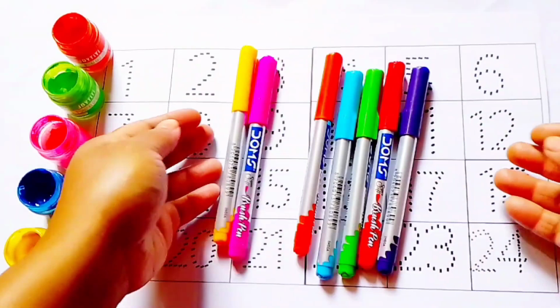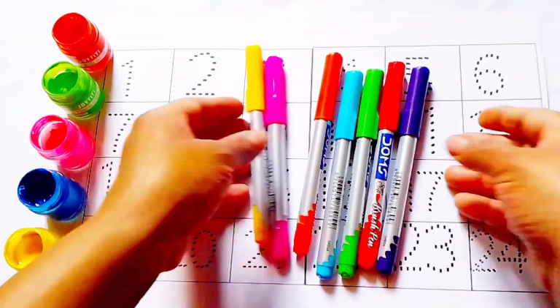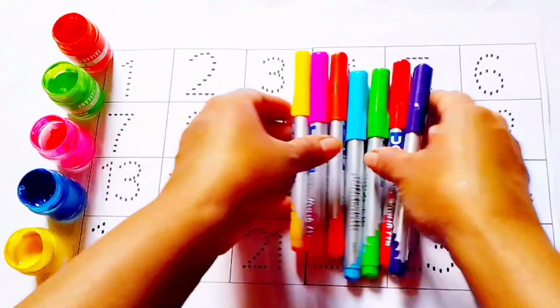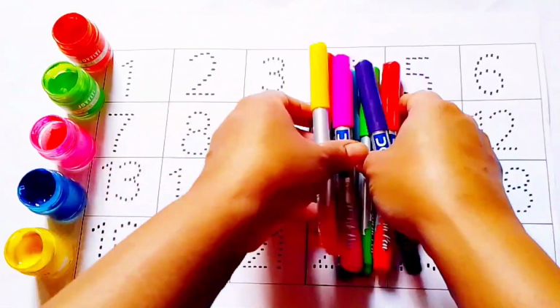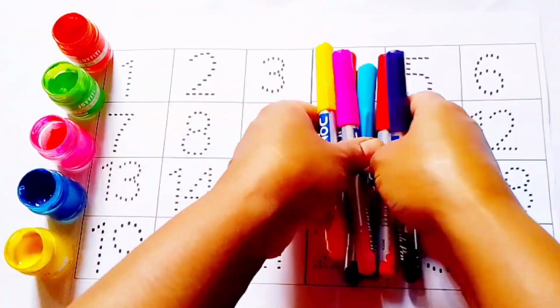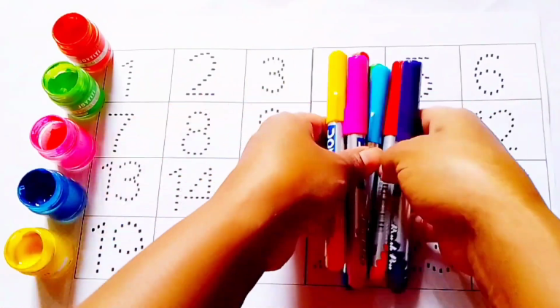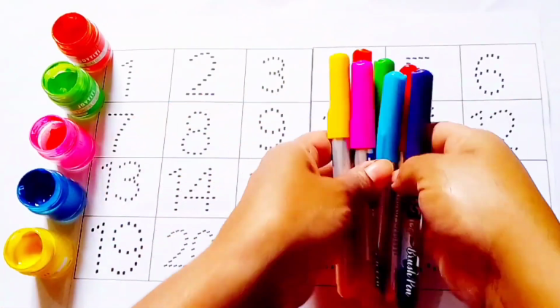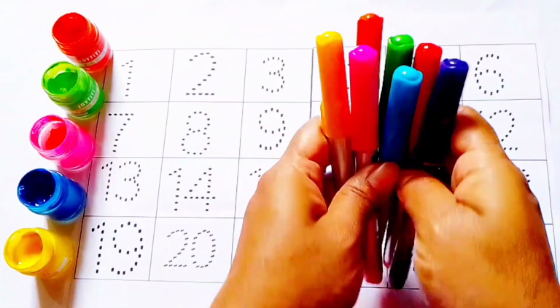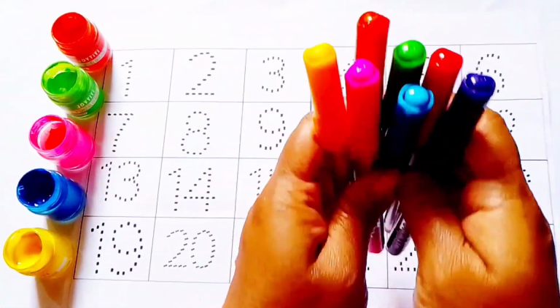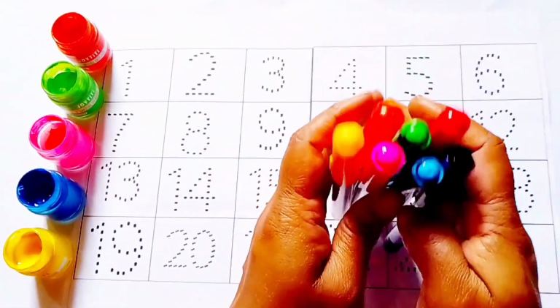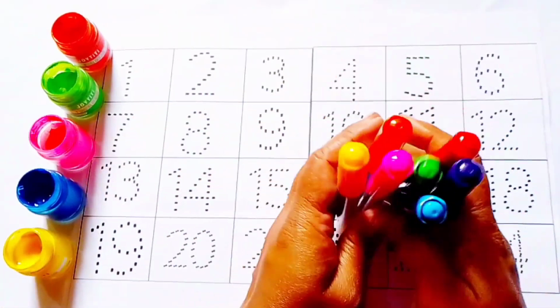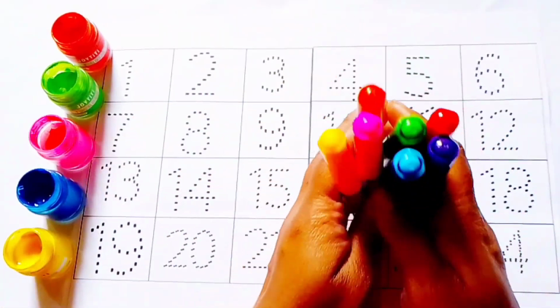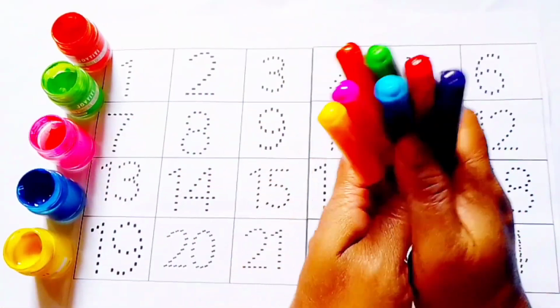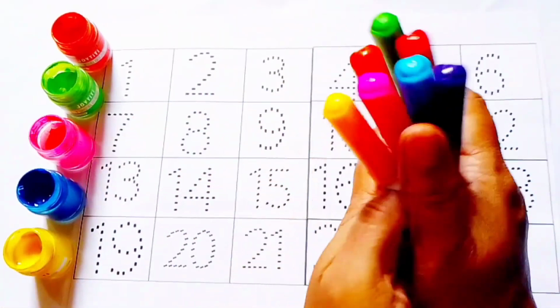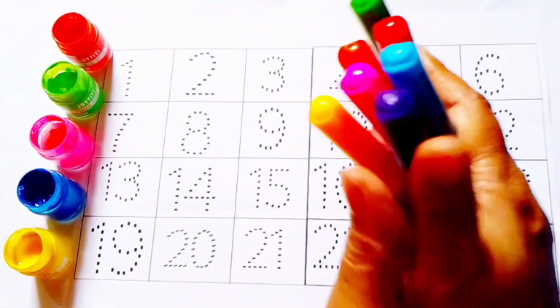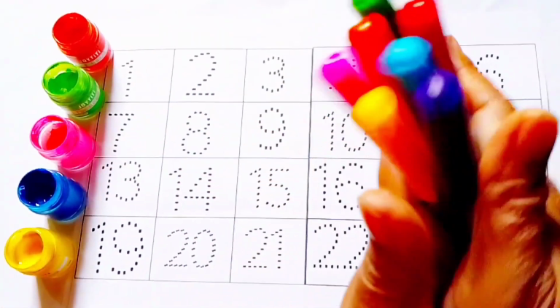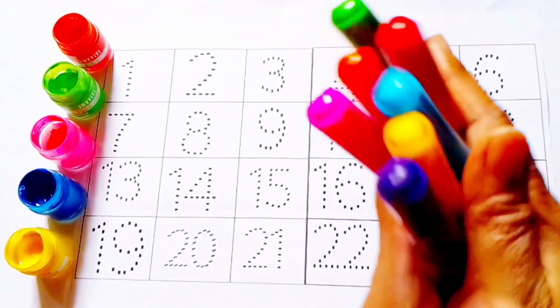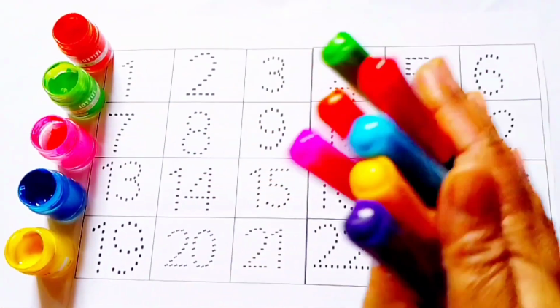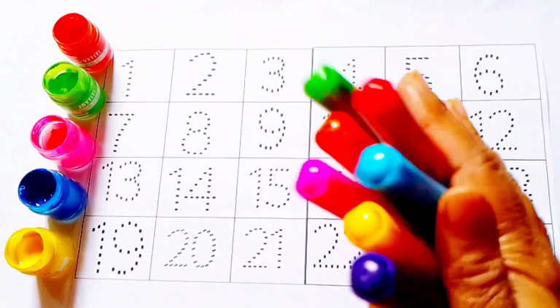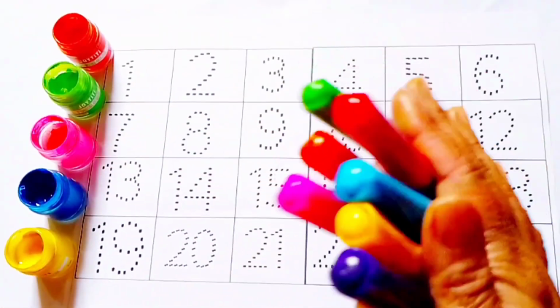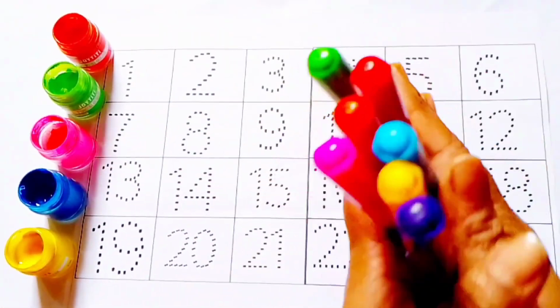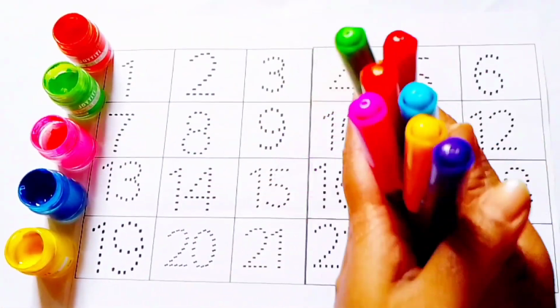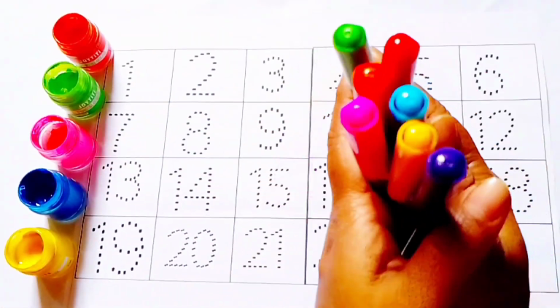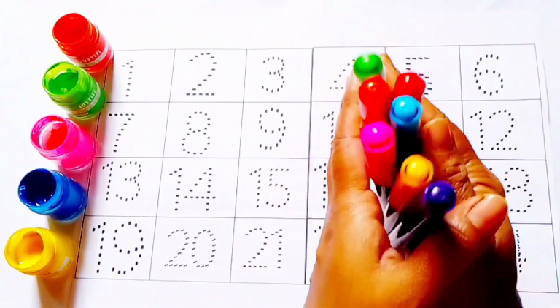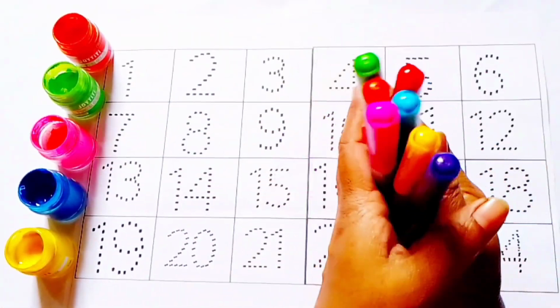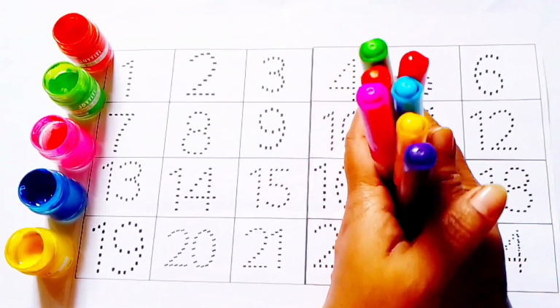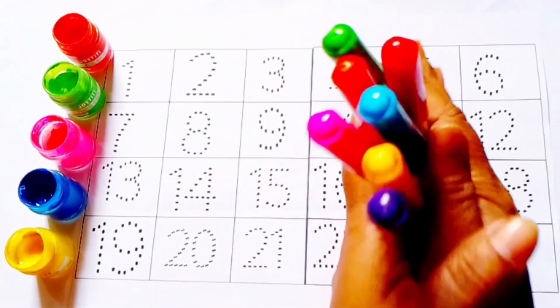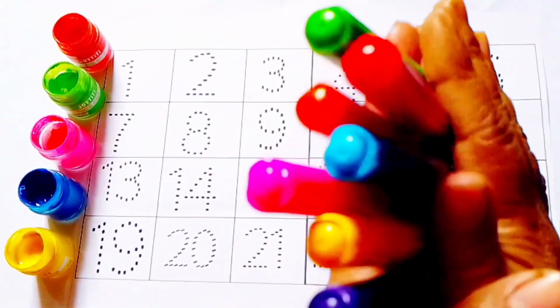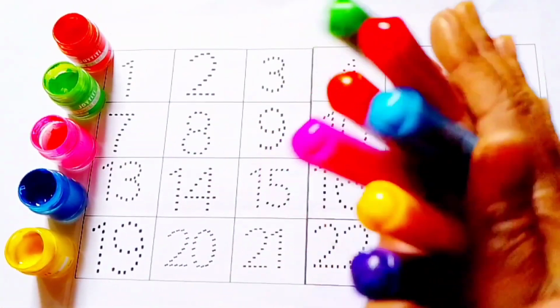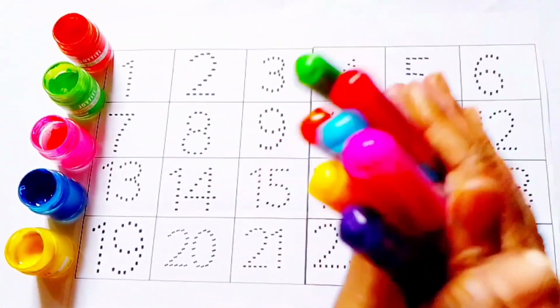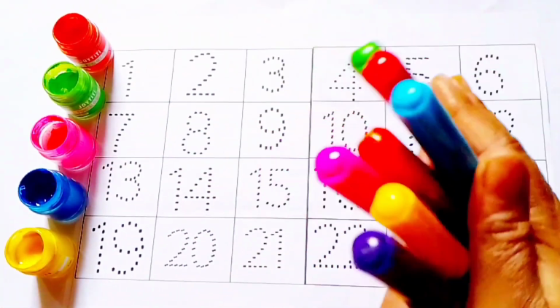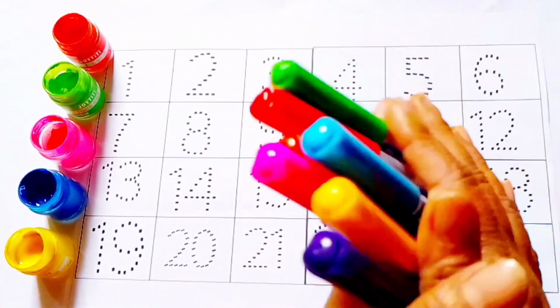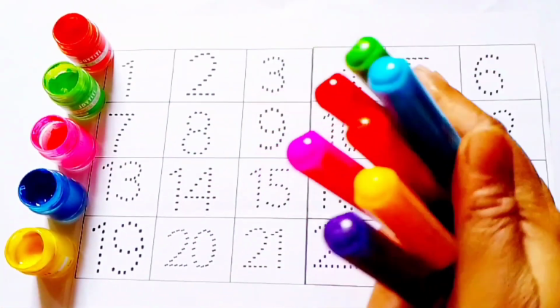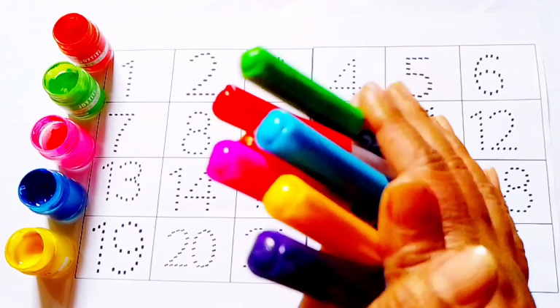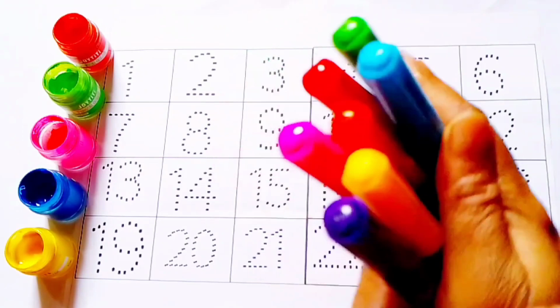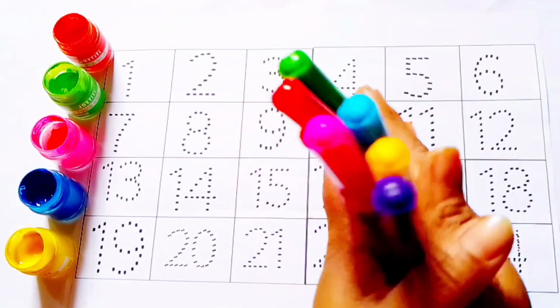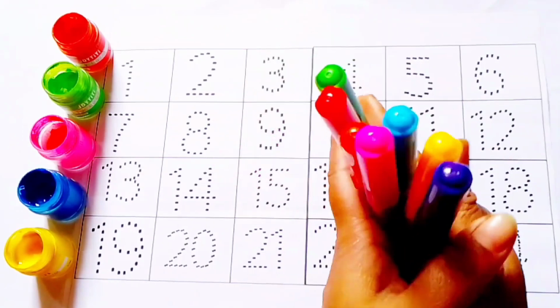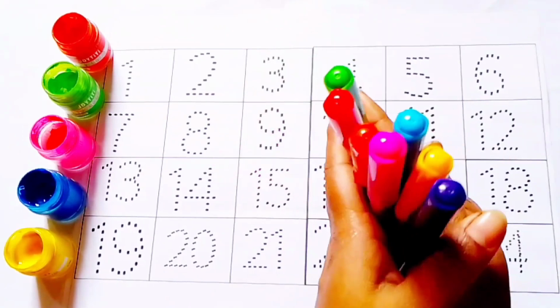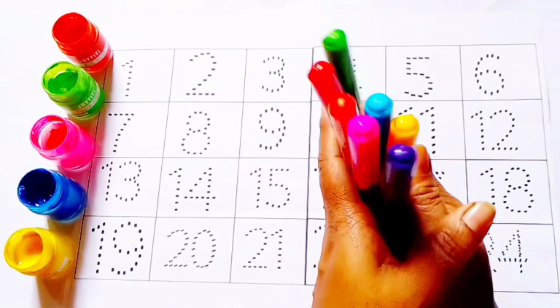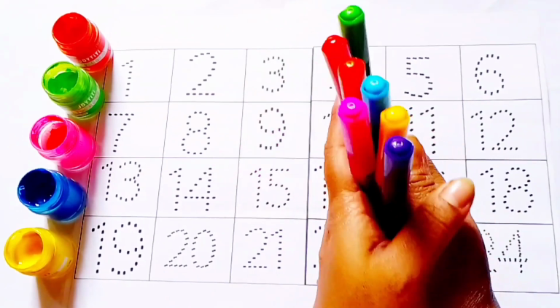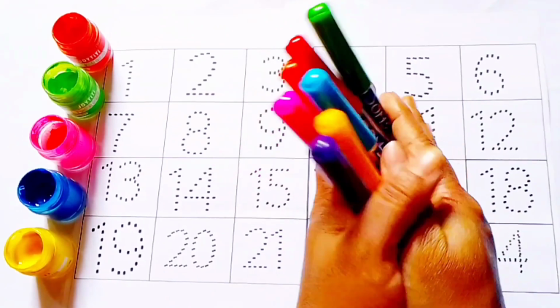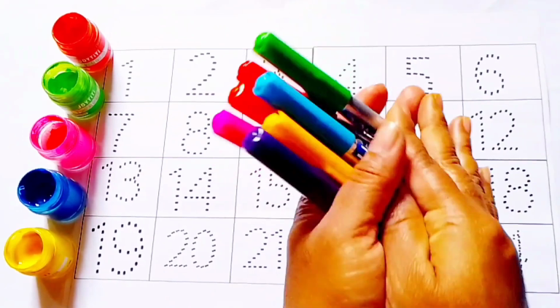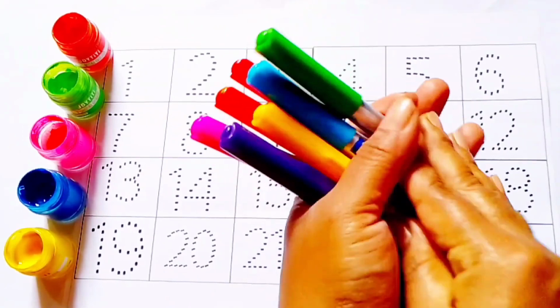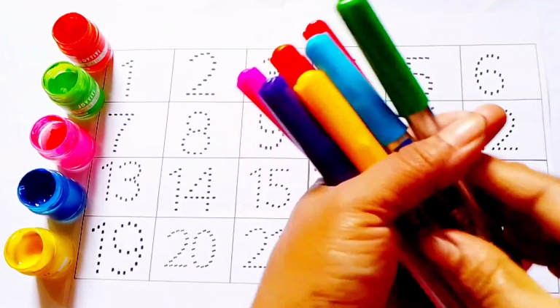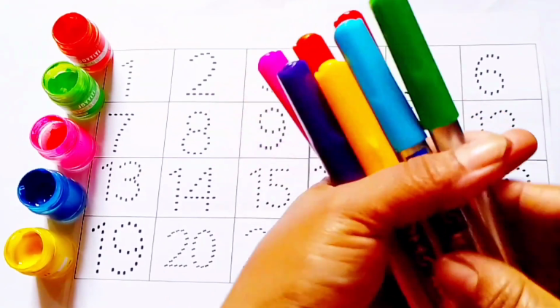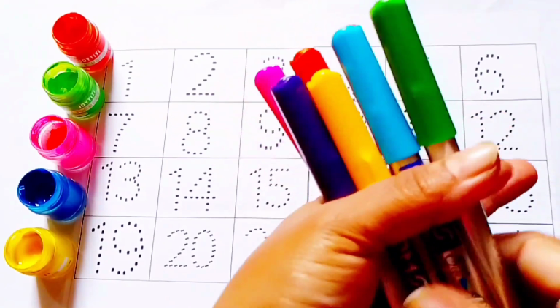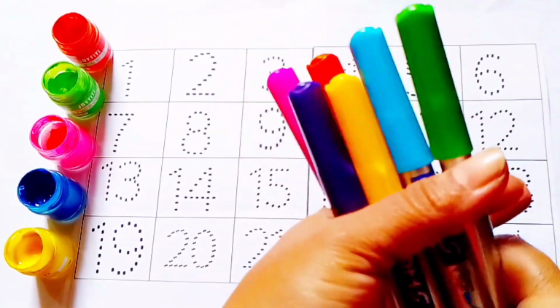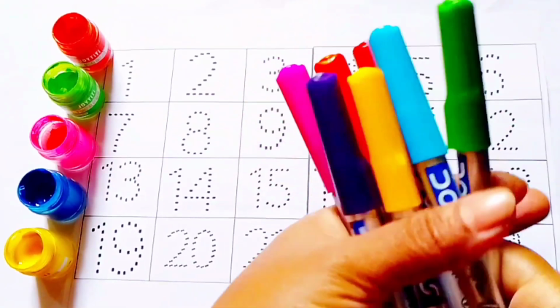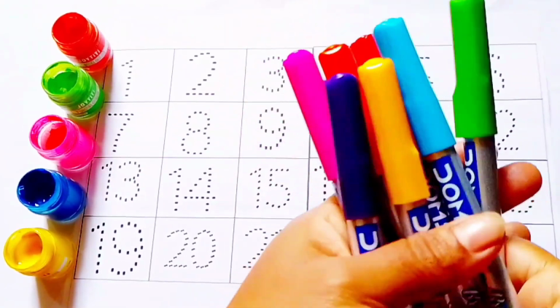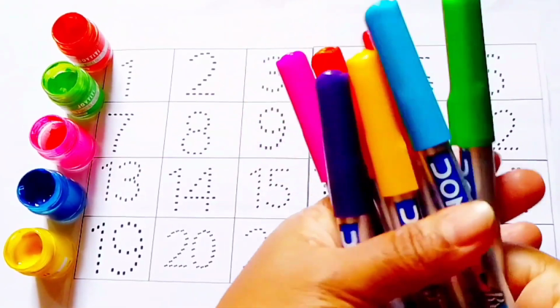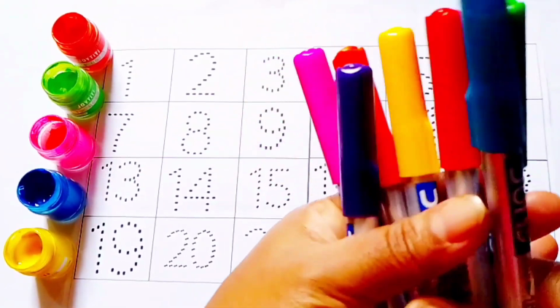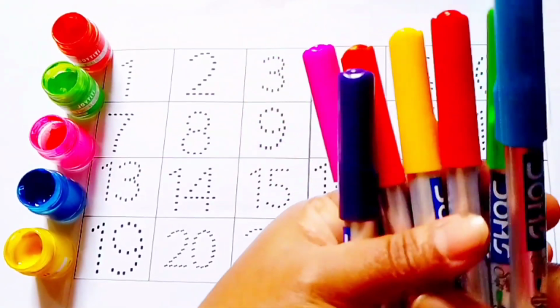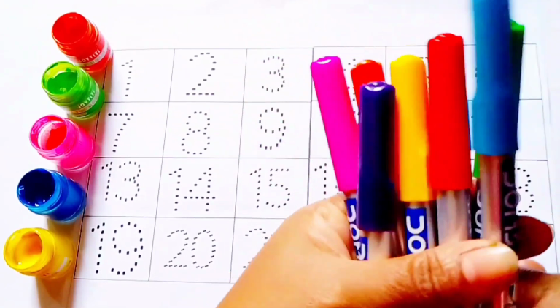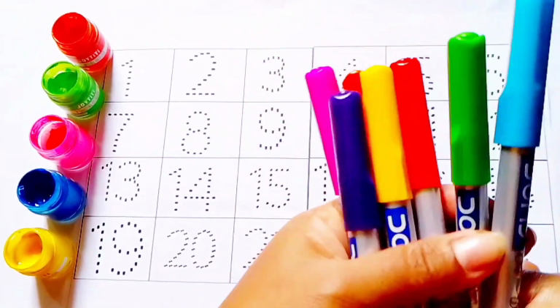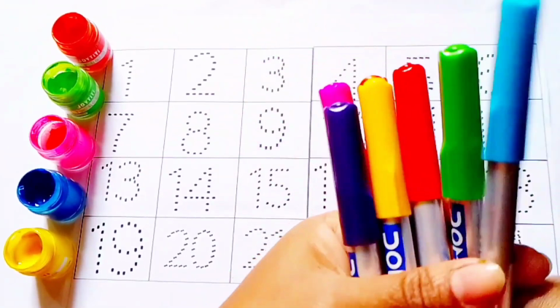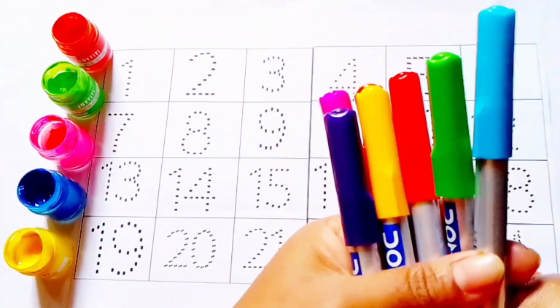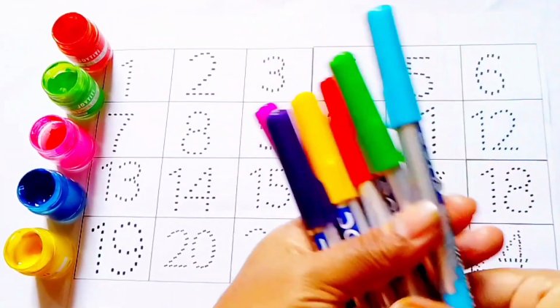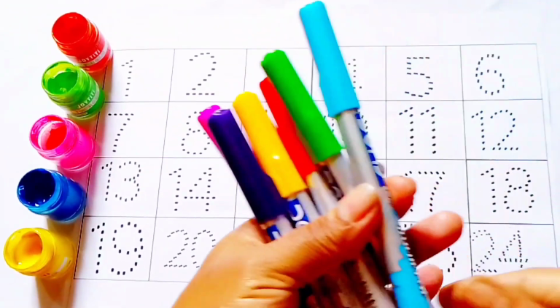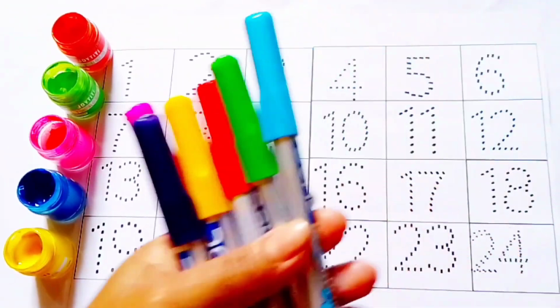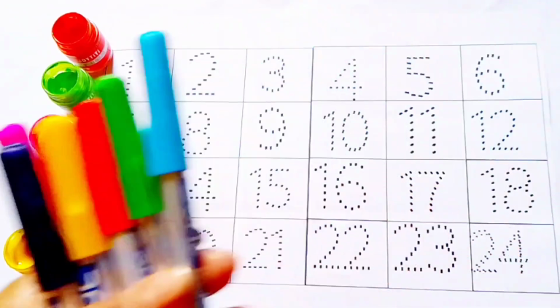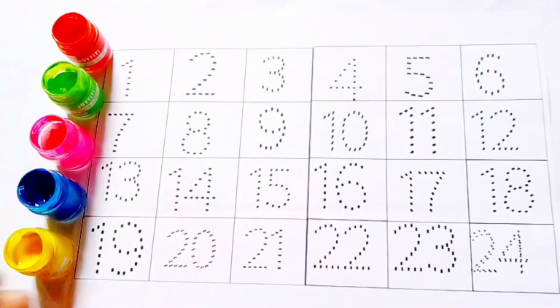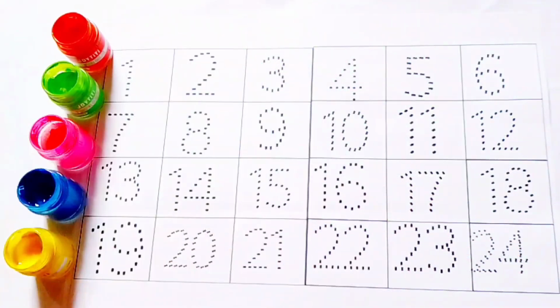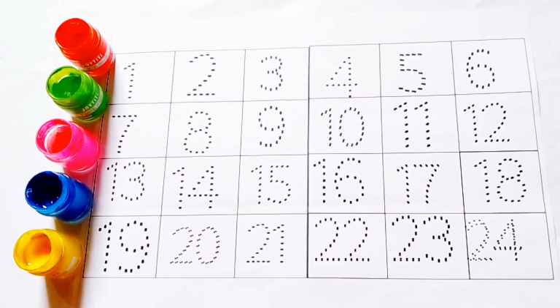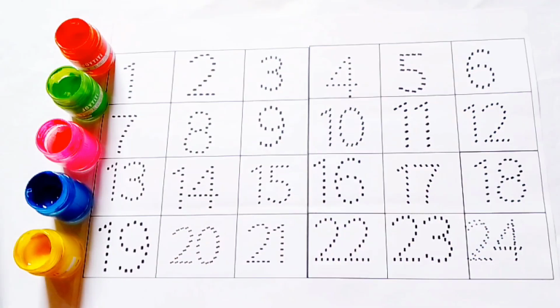Hello, welcome to BR Learning School. Today, counting numbers 1 to 24.